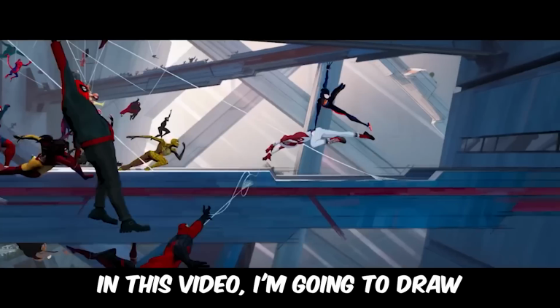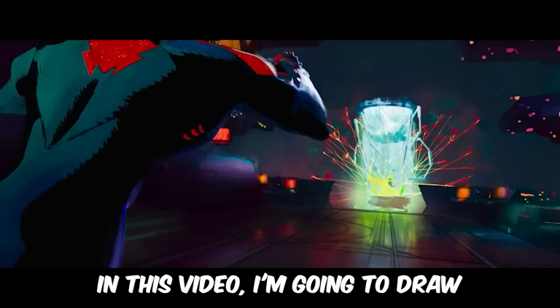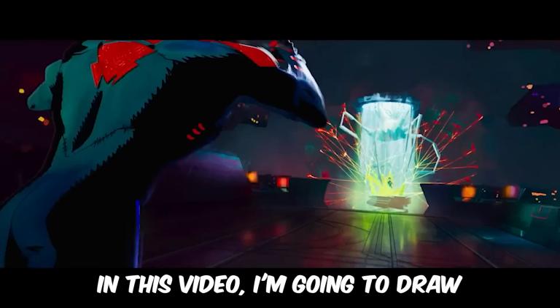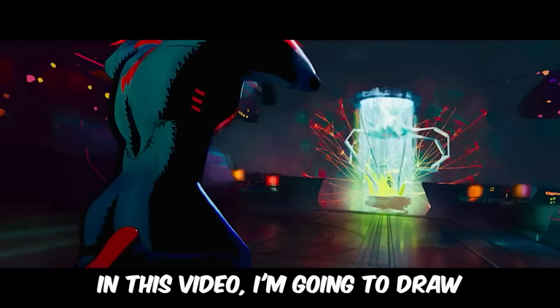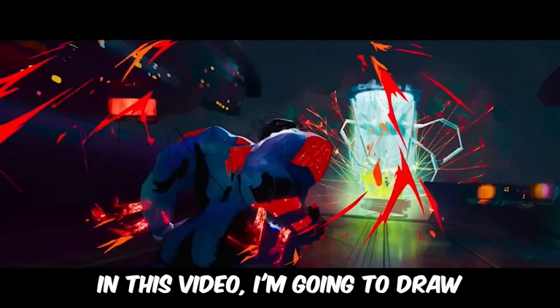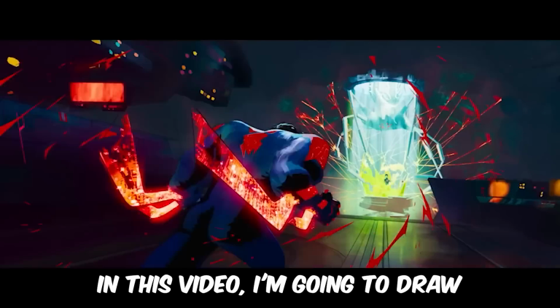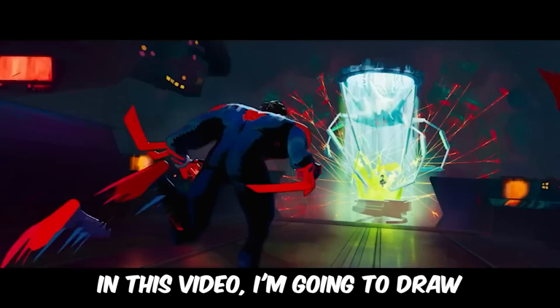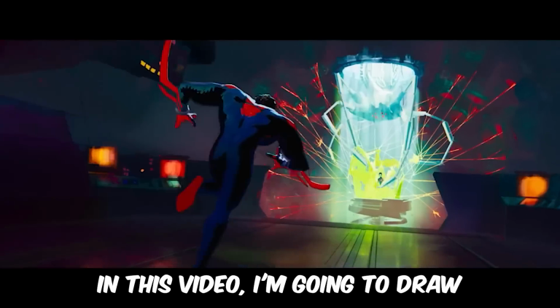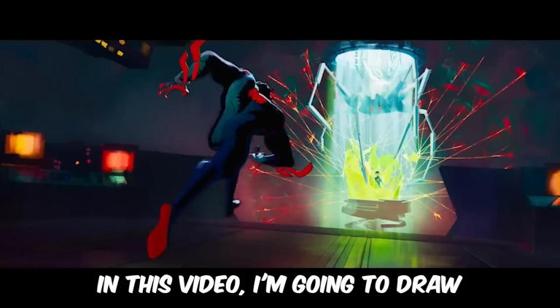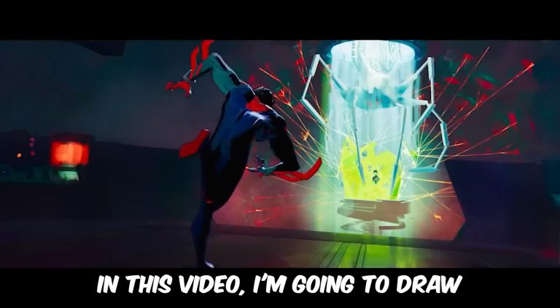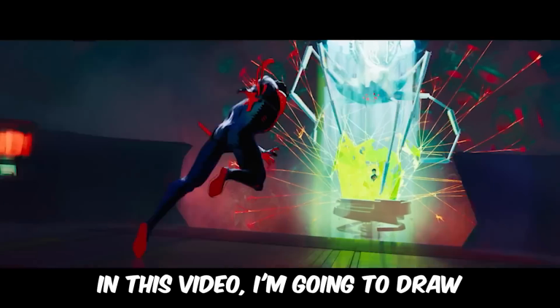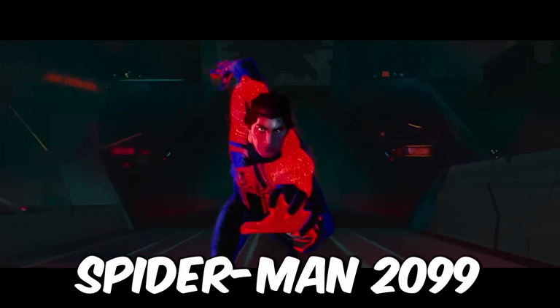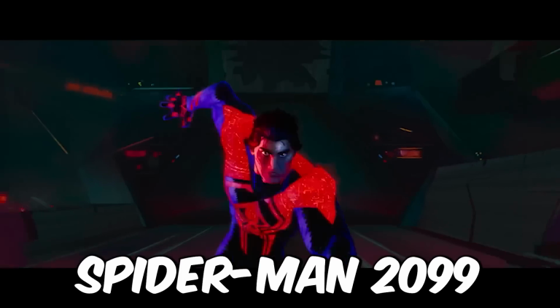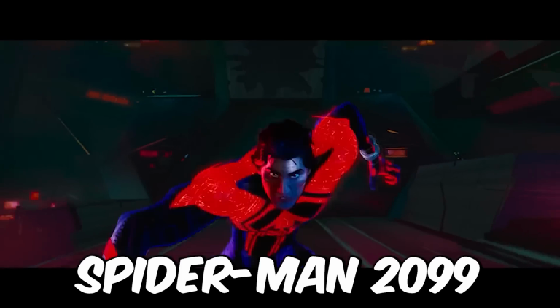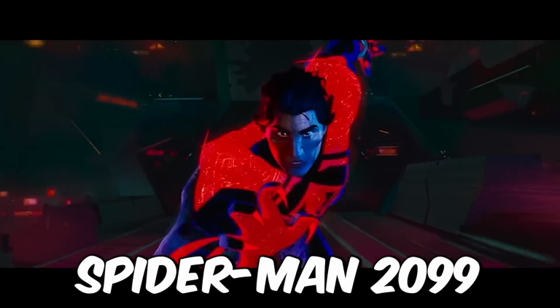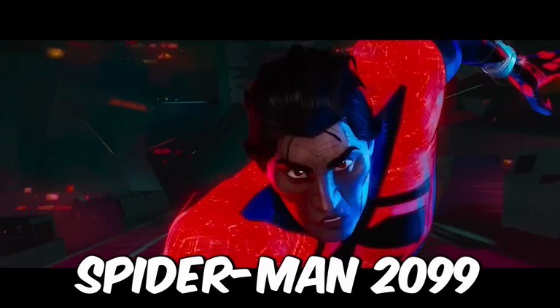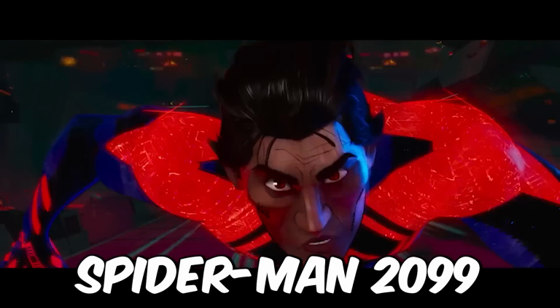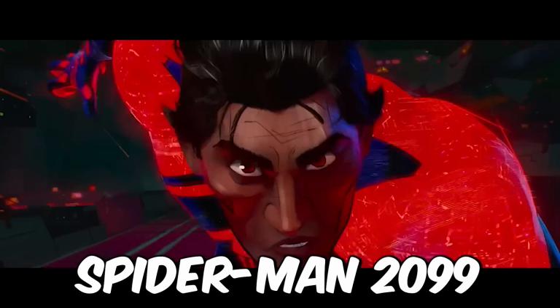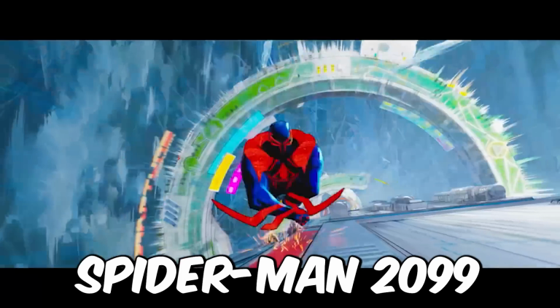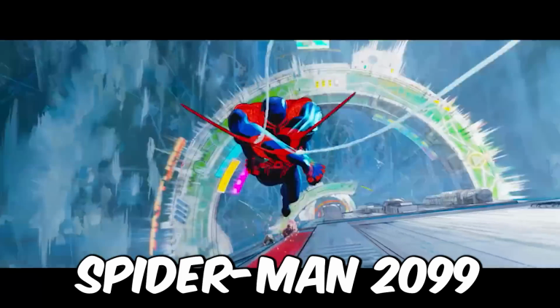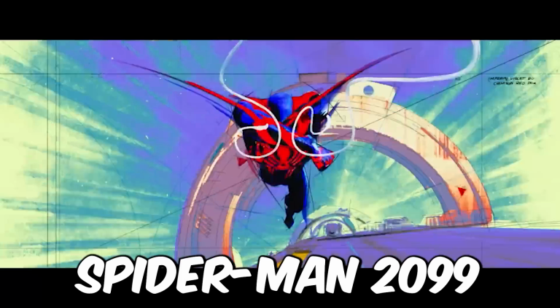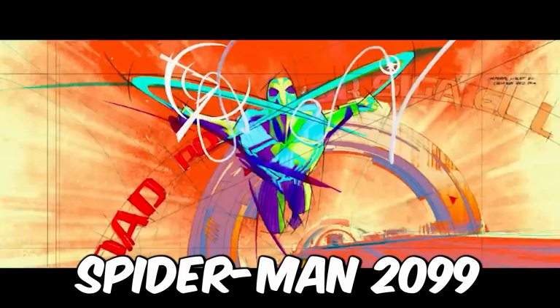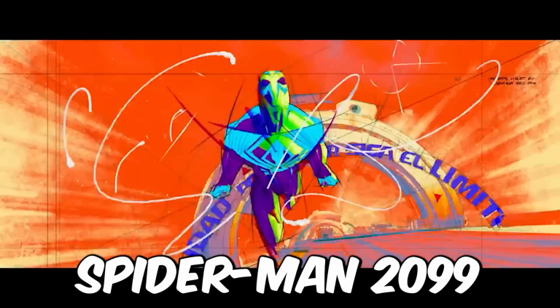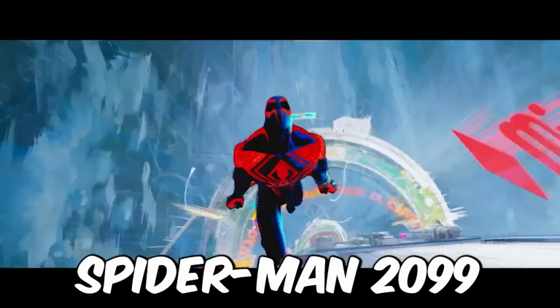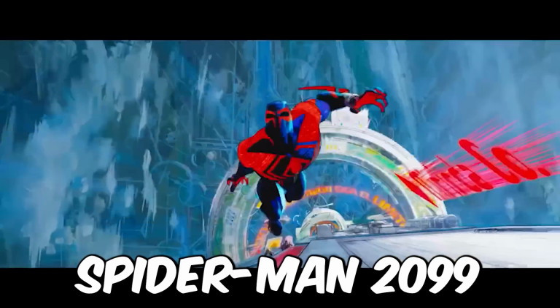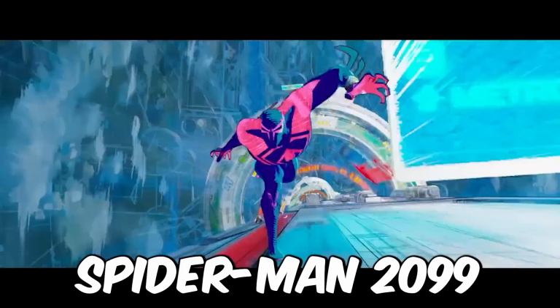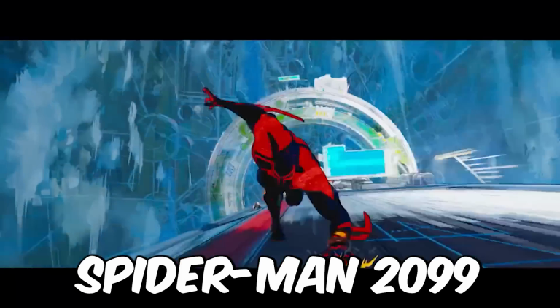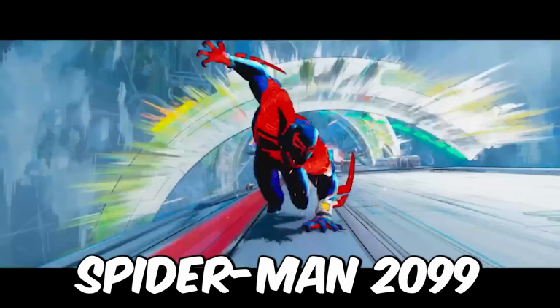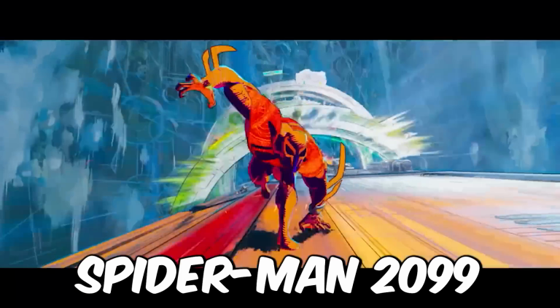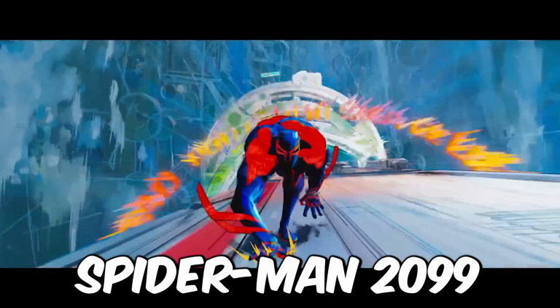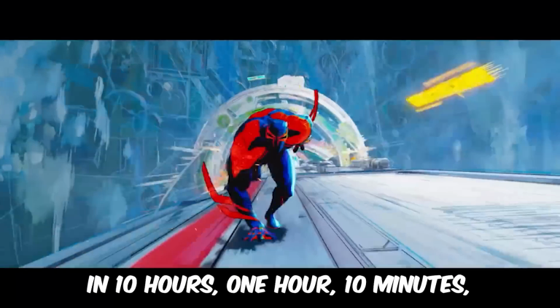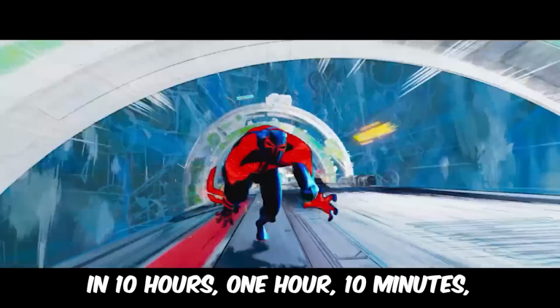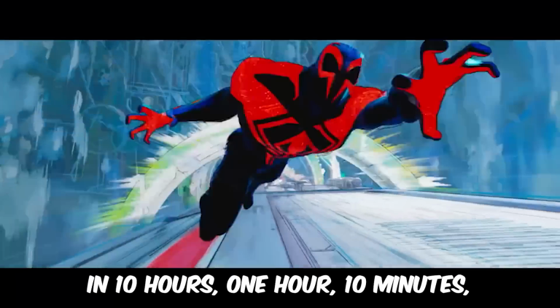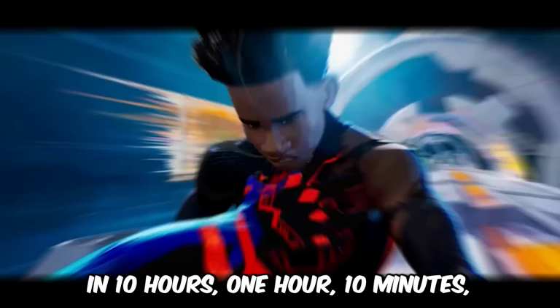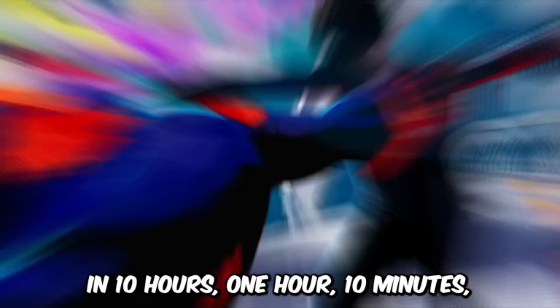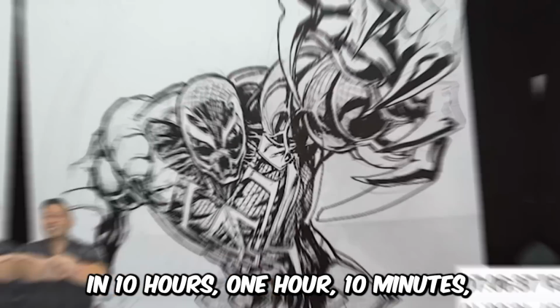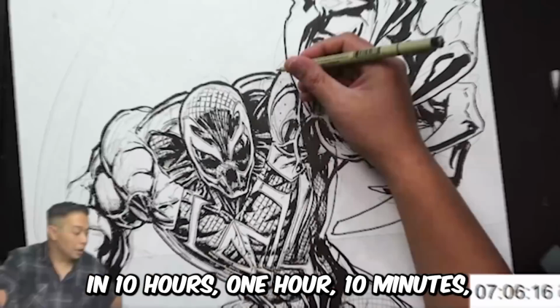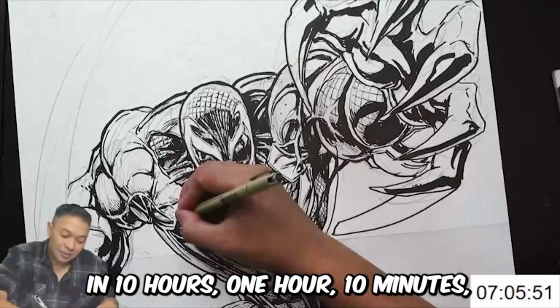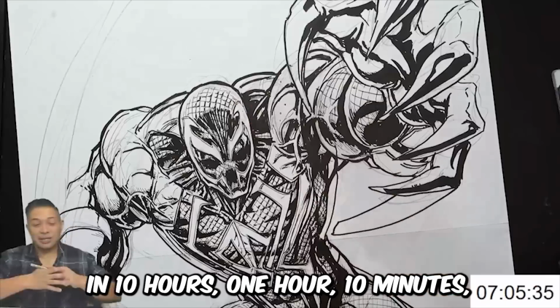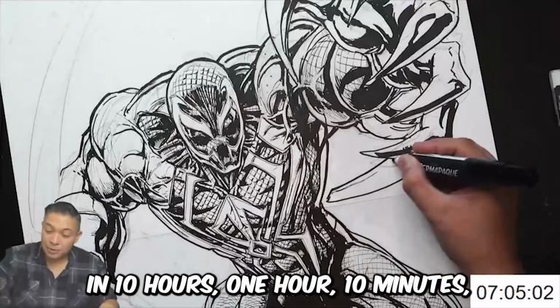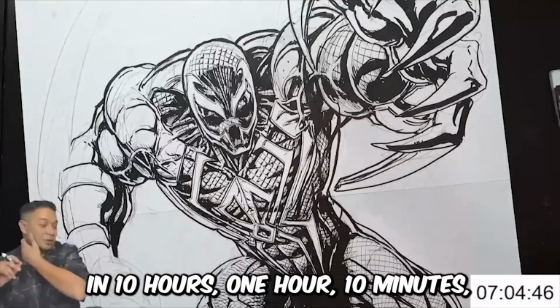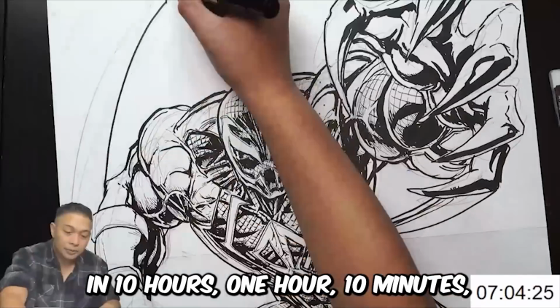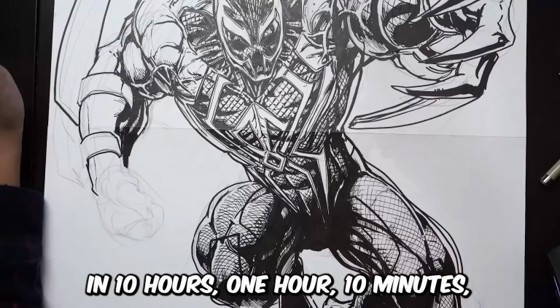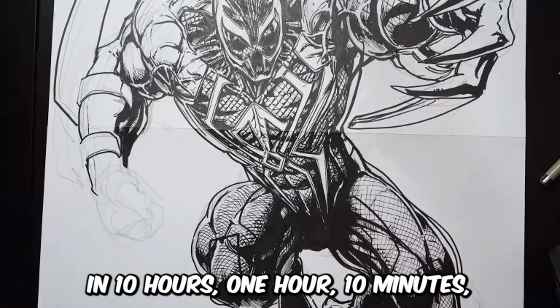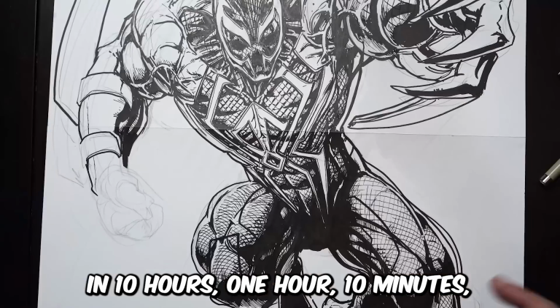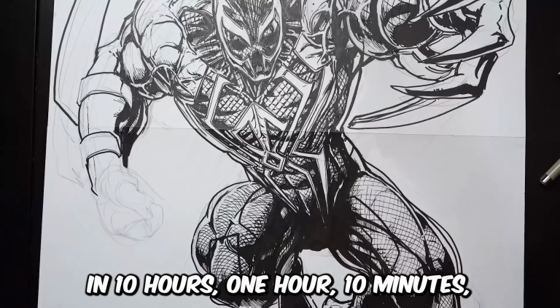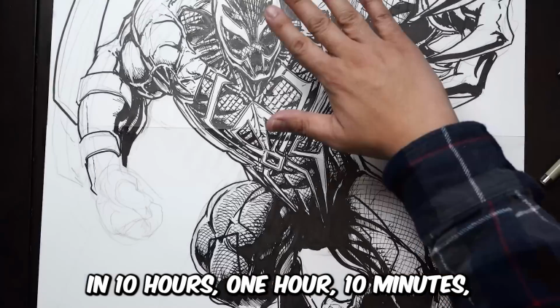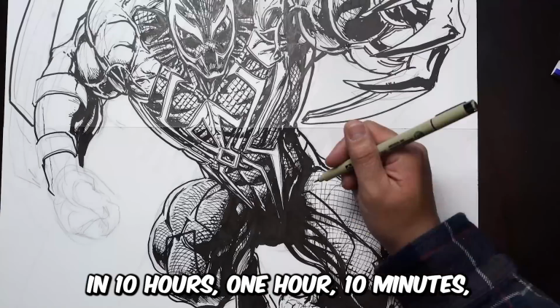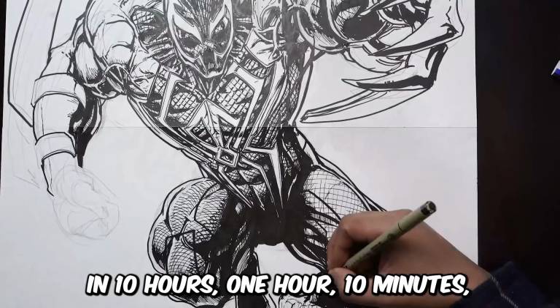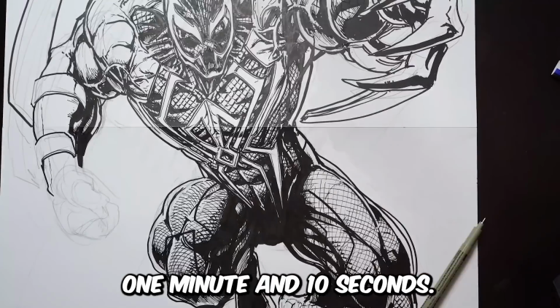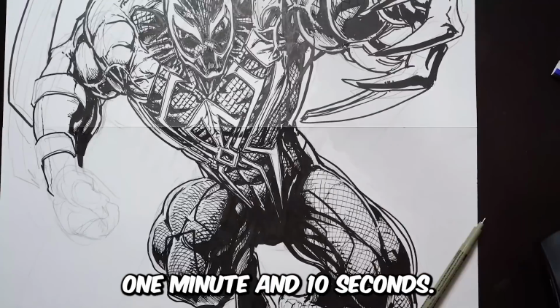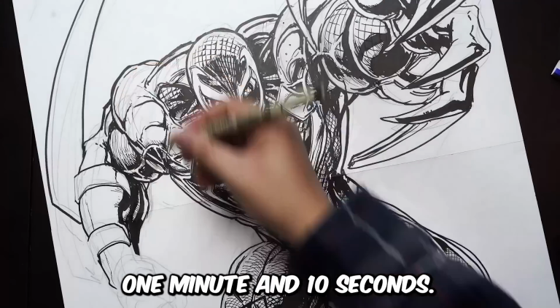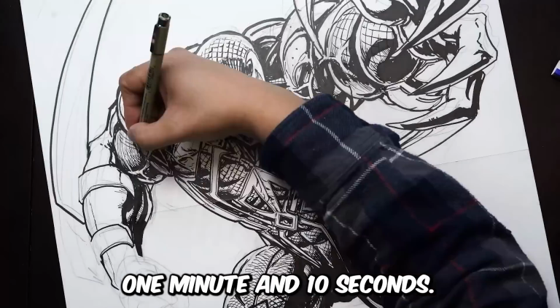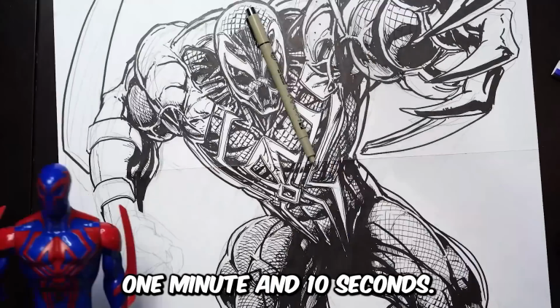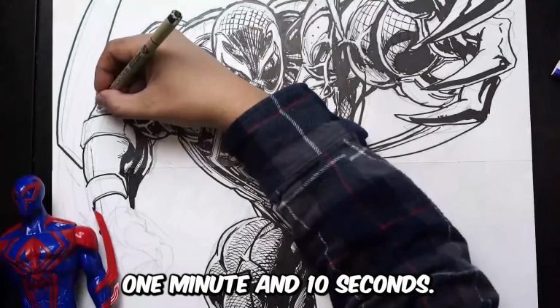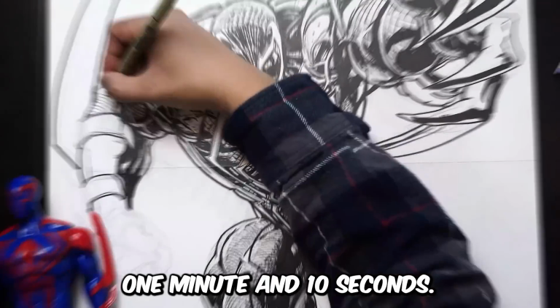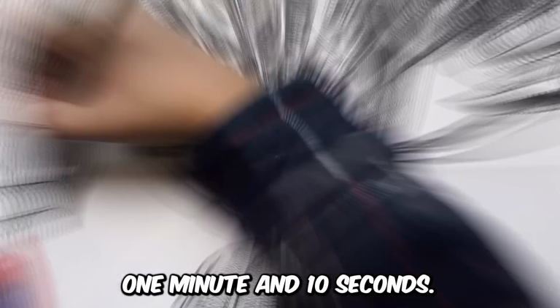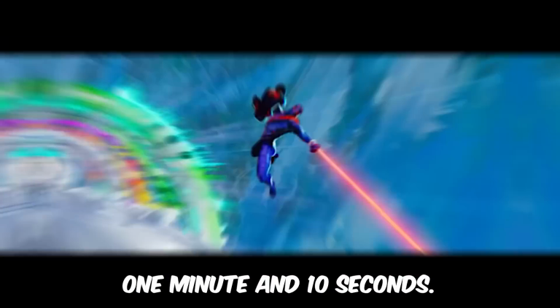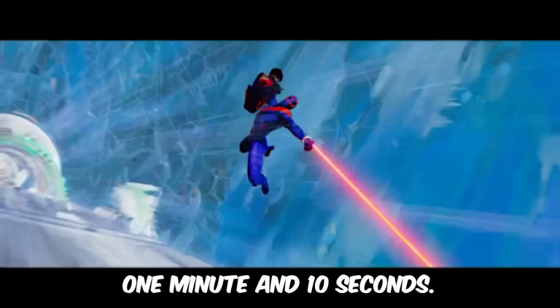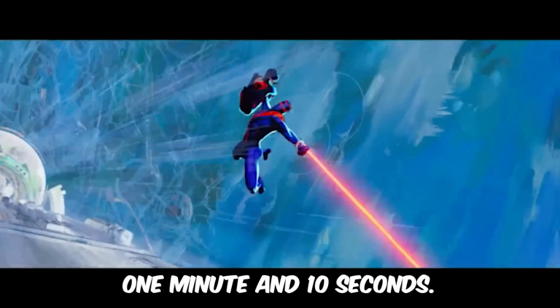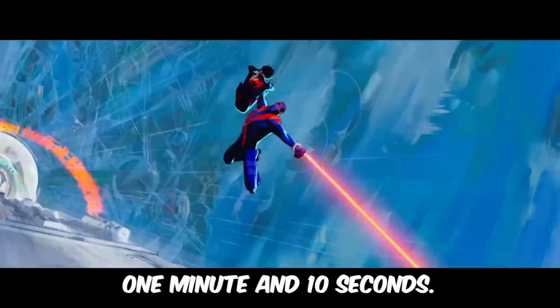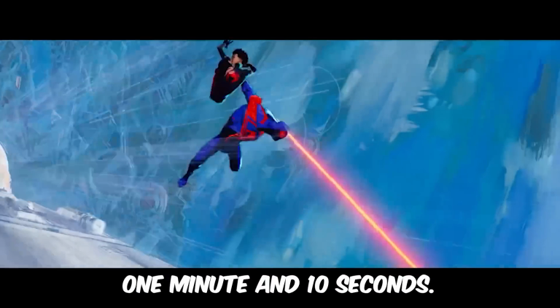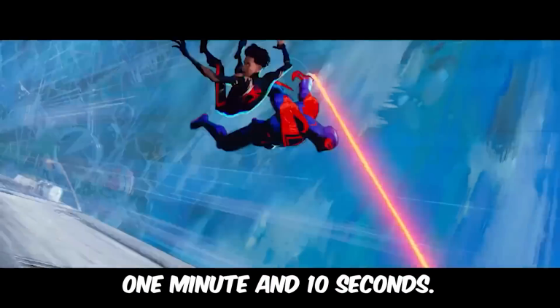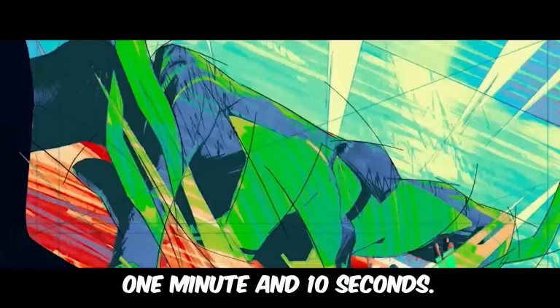In this video, I'm going to draw Spider-Man 2099 in 10 hours, 1 hour, 10 minutes, 1 minute, and 10 seconds.